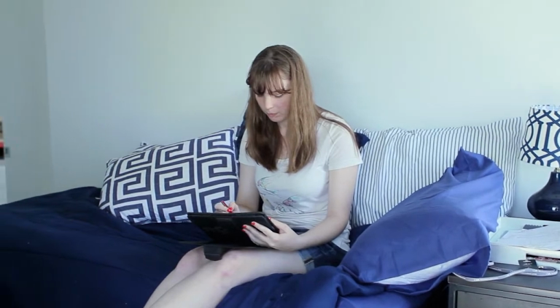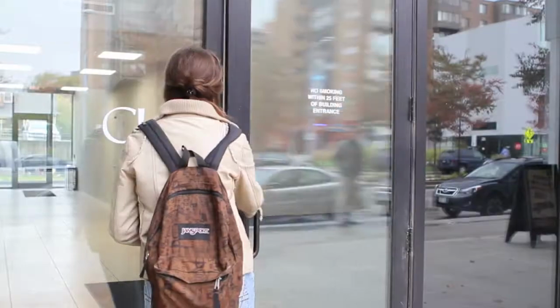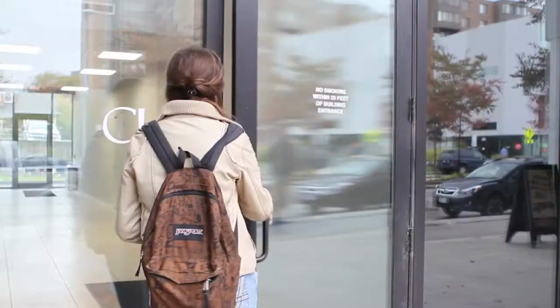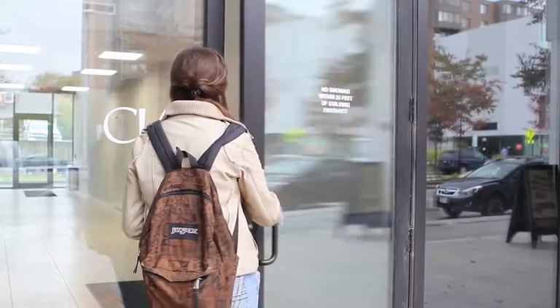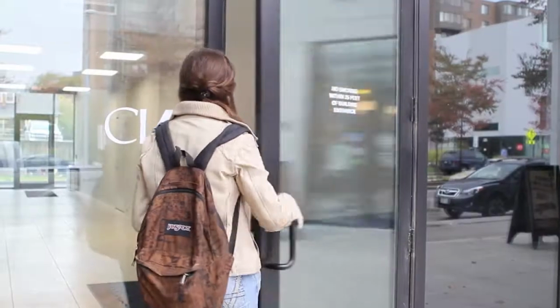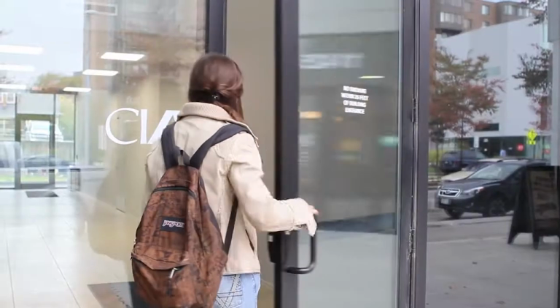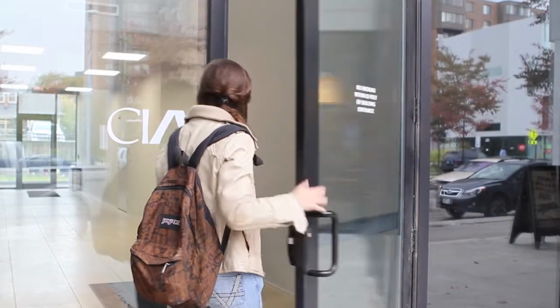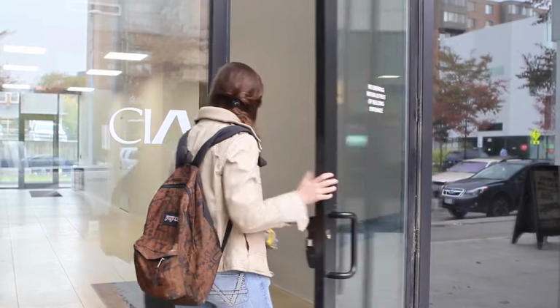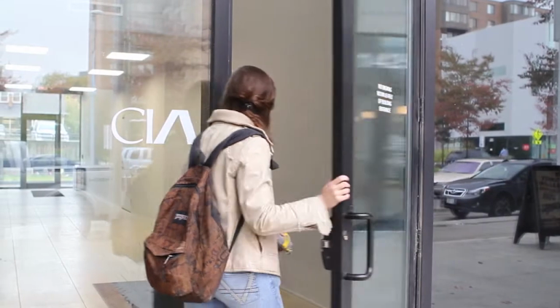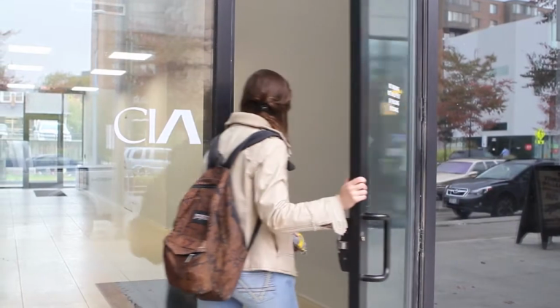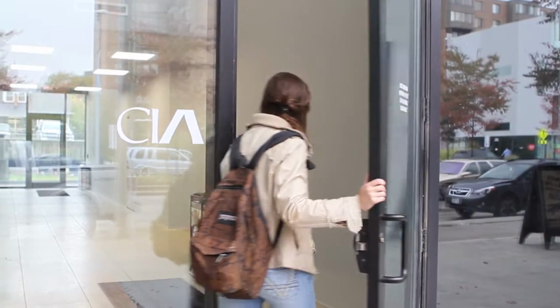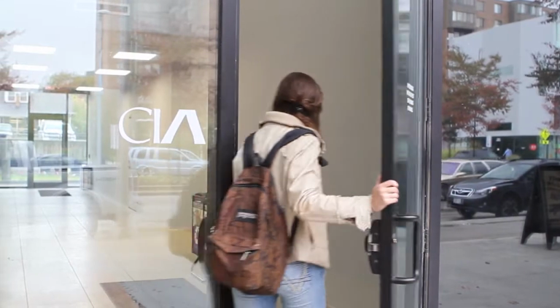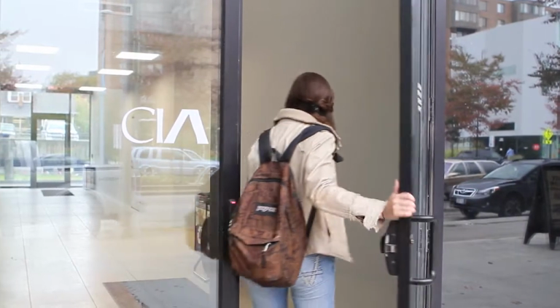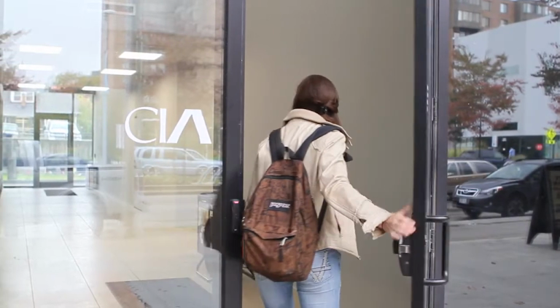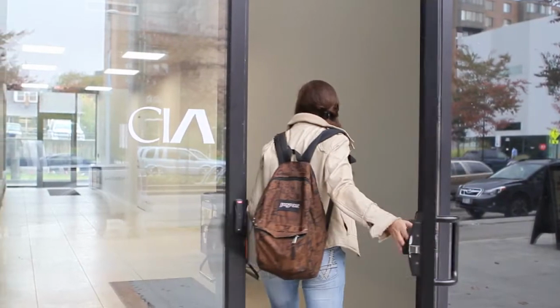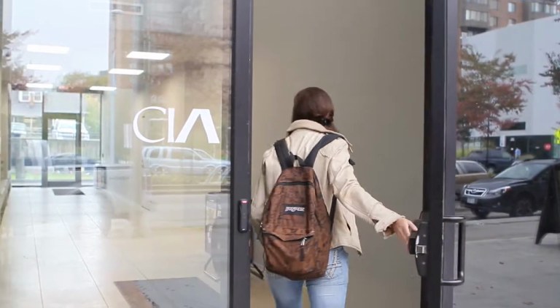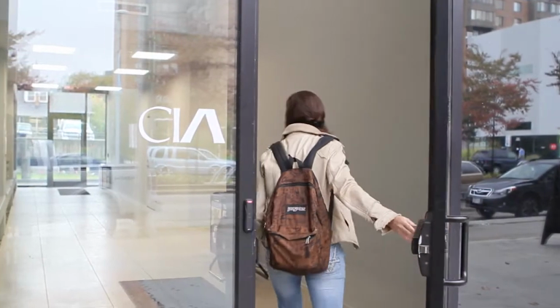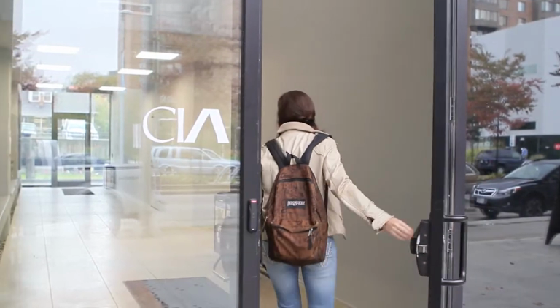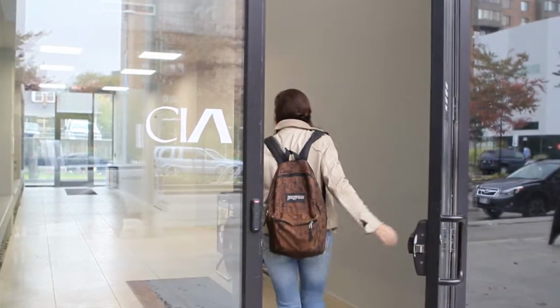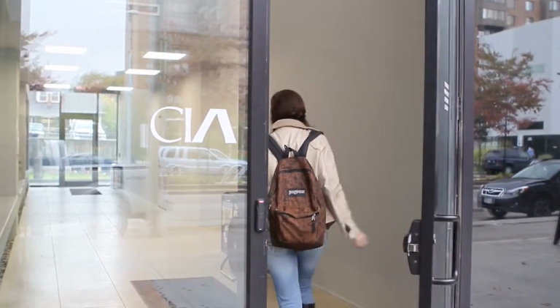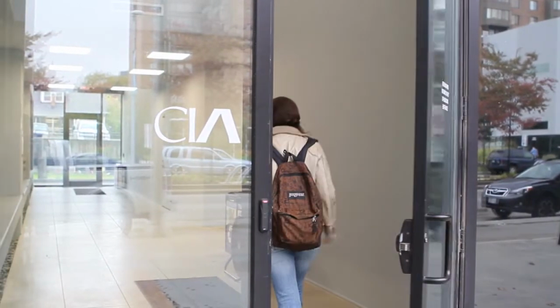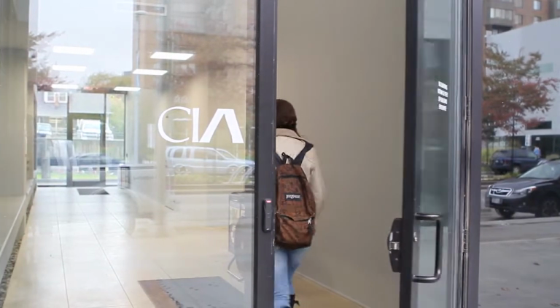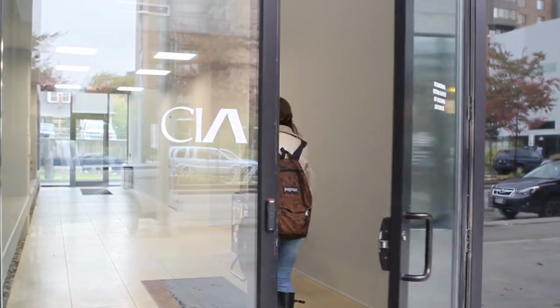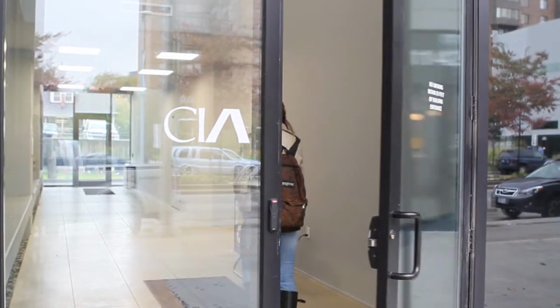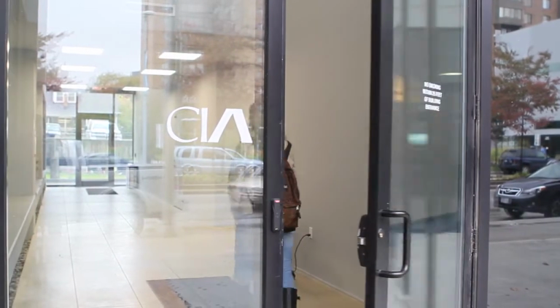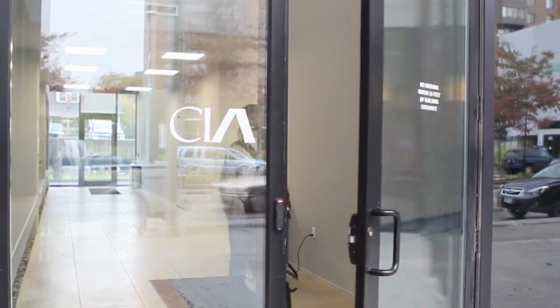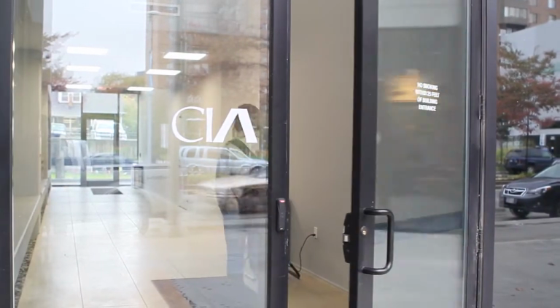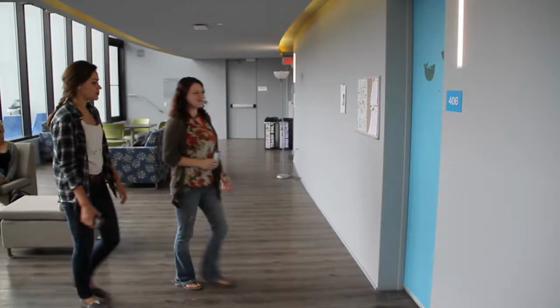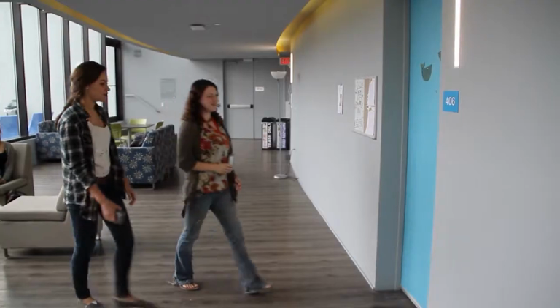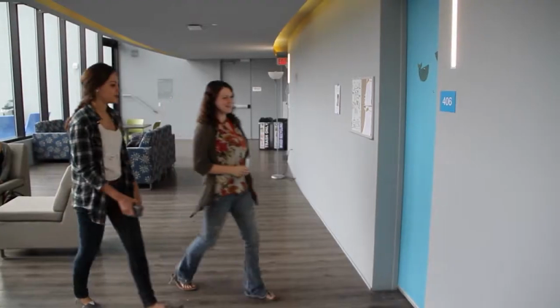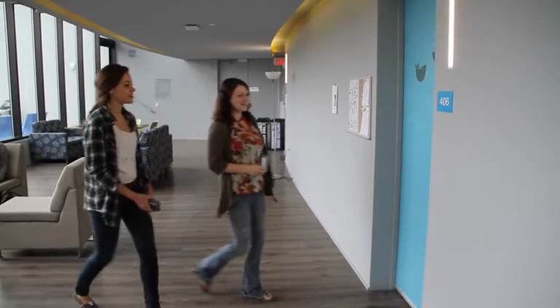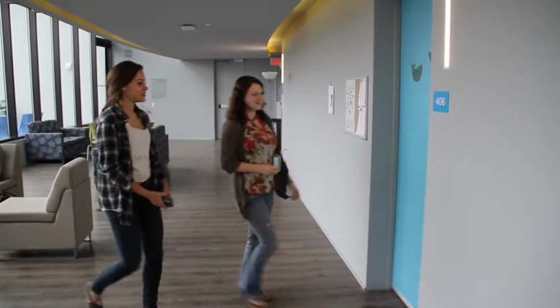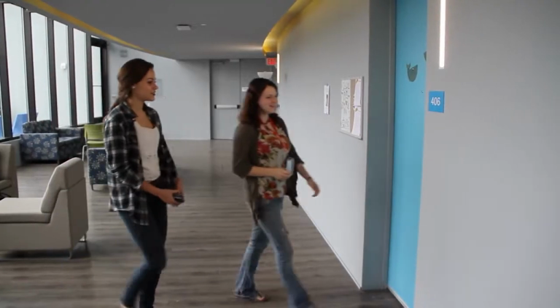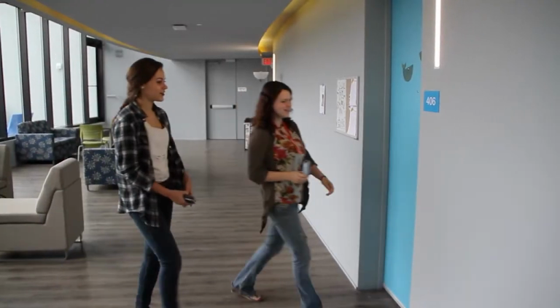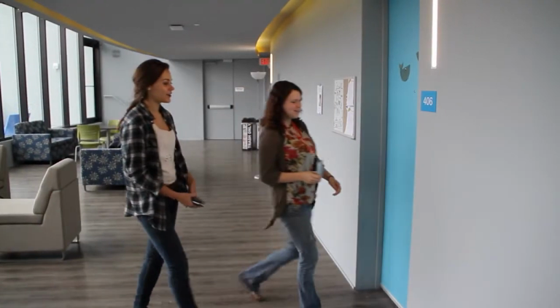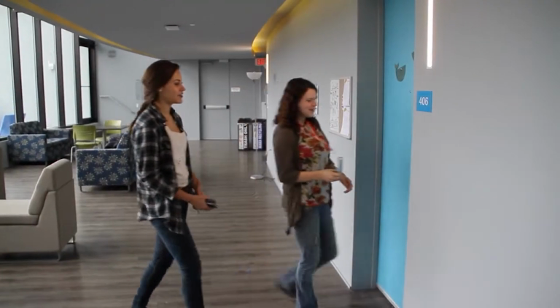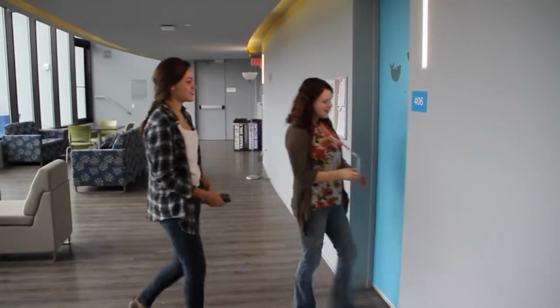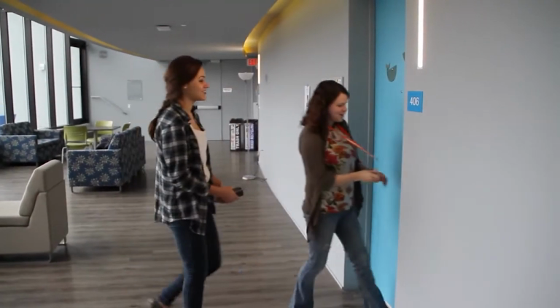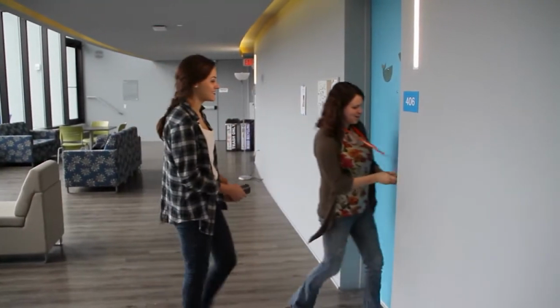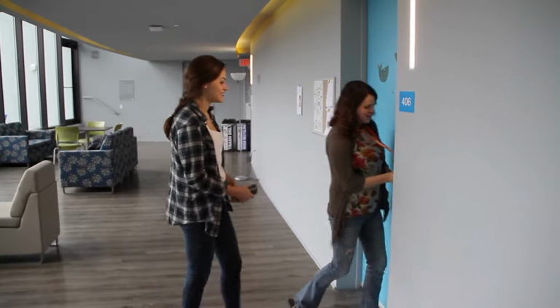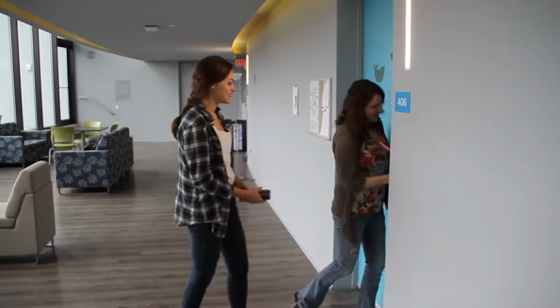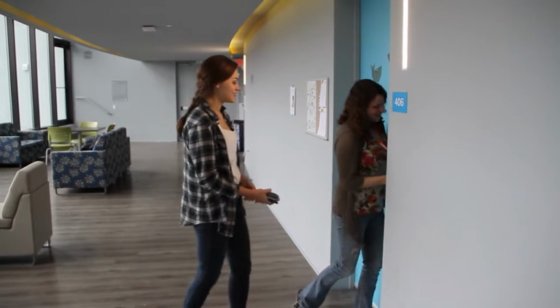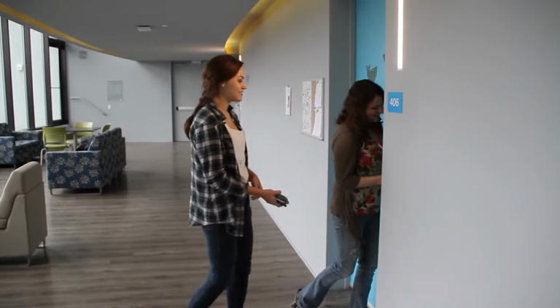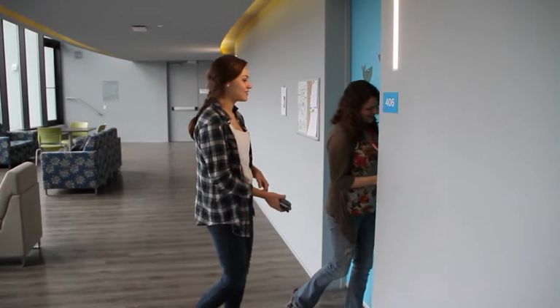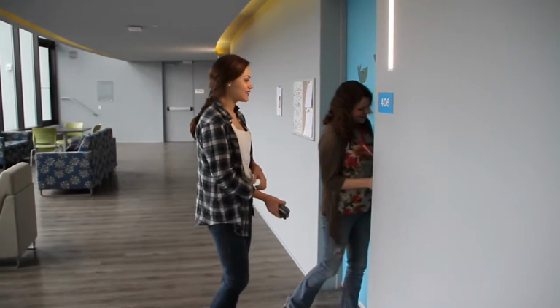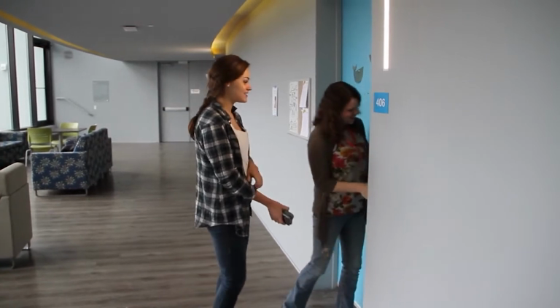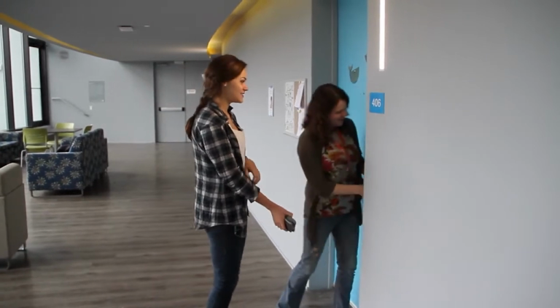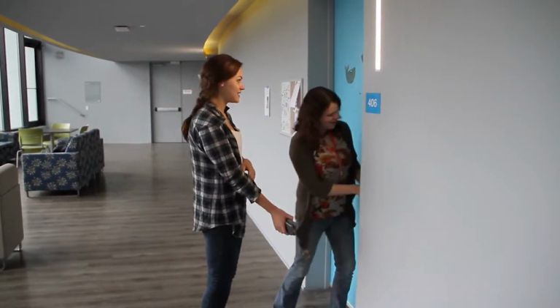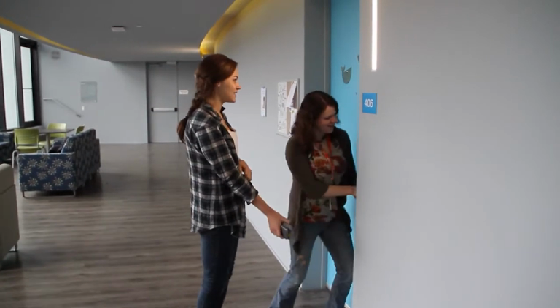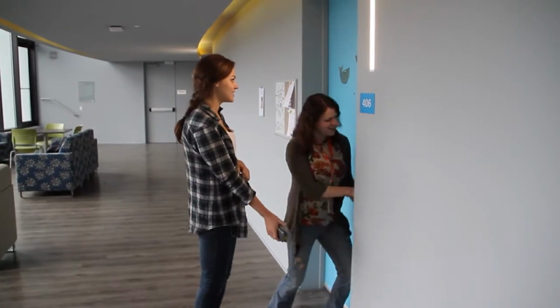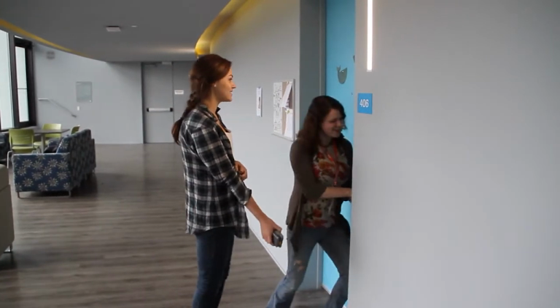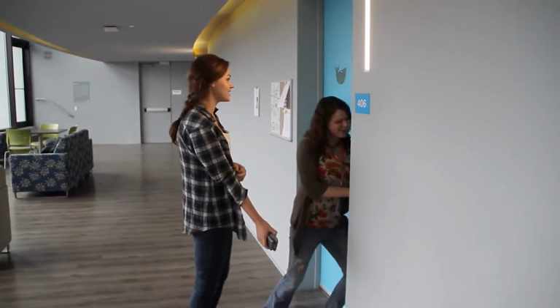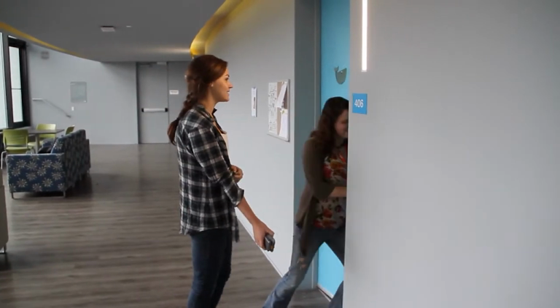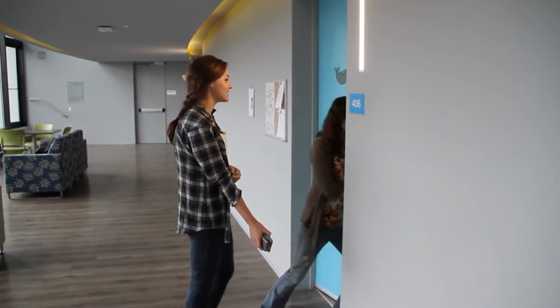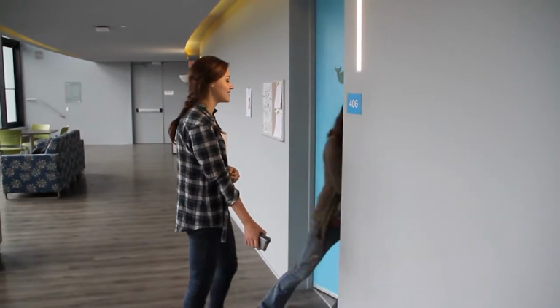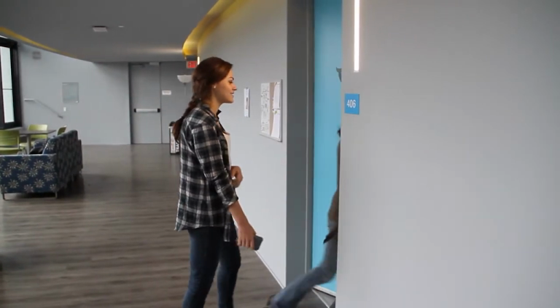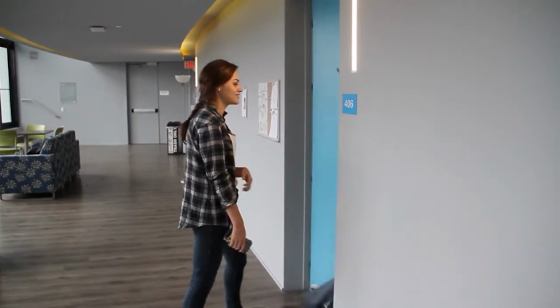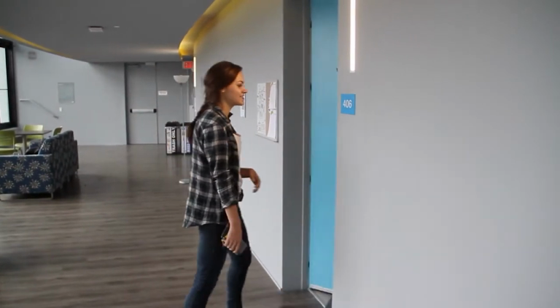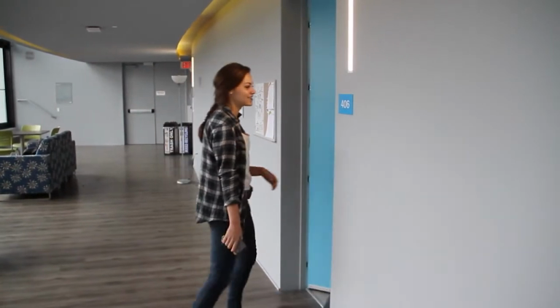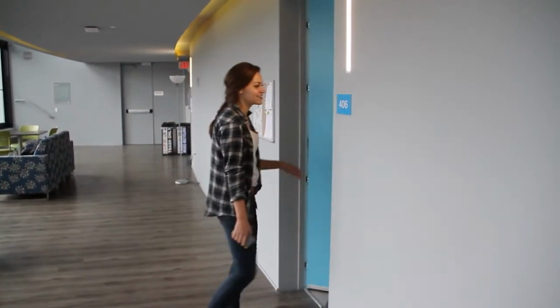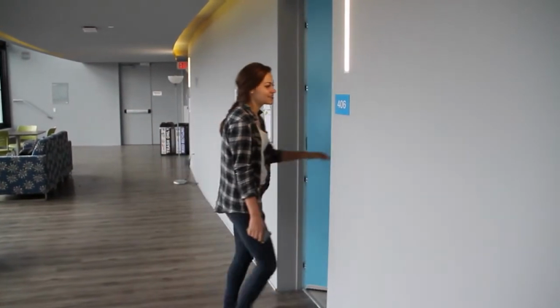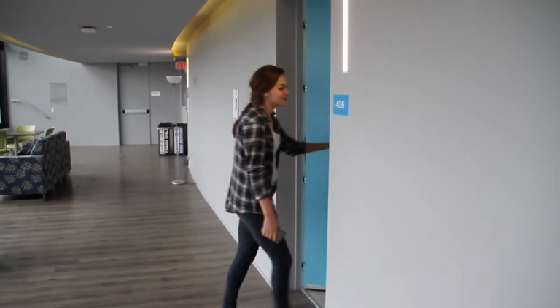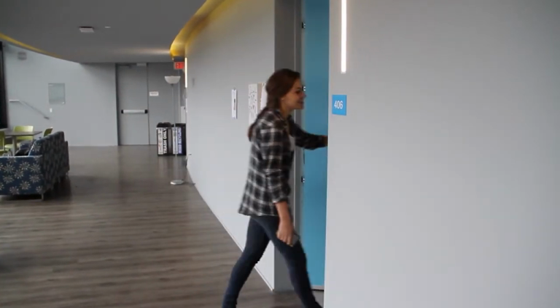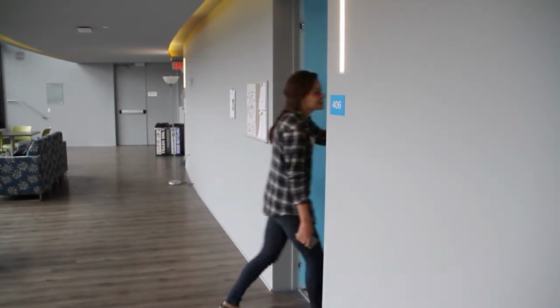Additionally, we have security cameras located throughout the building, and the outside doors and suite doors are both accessed by using your ID.